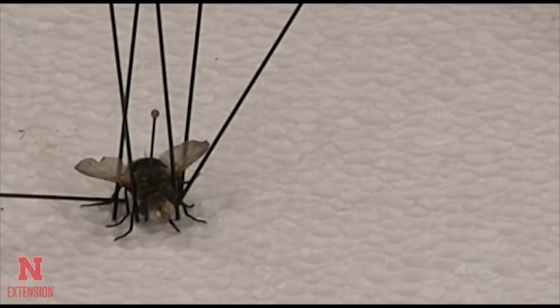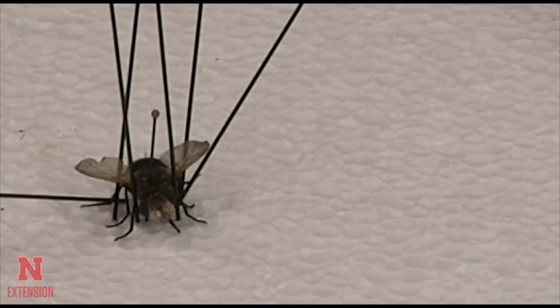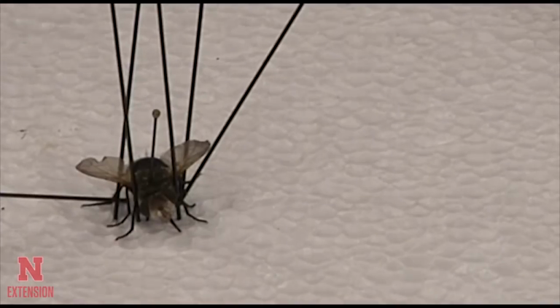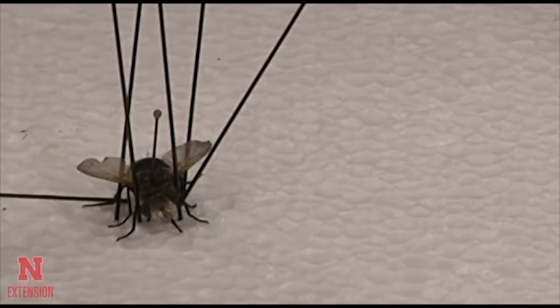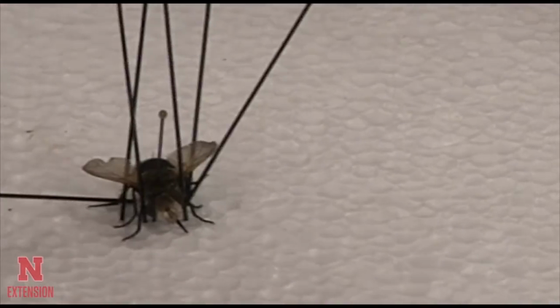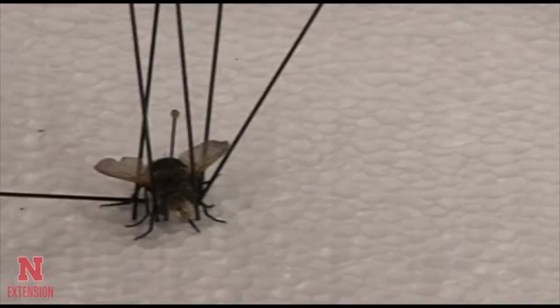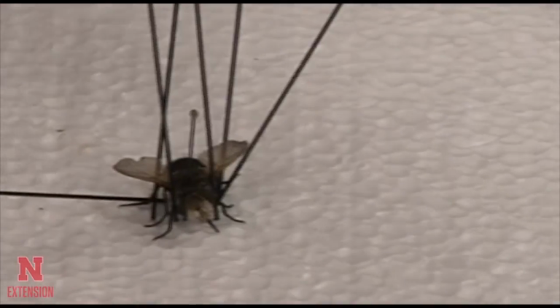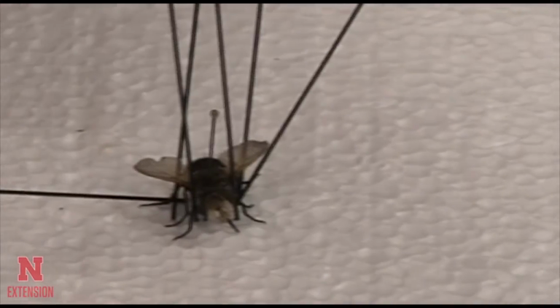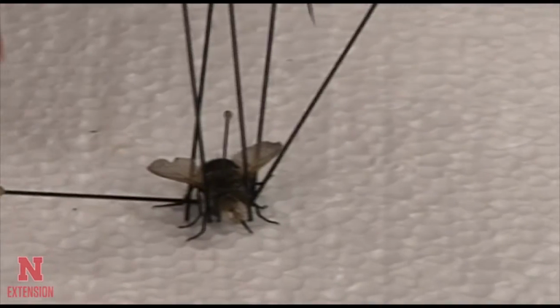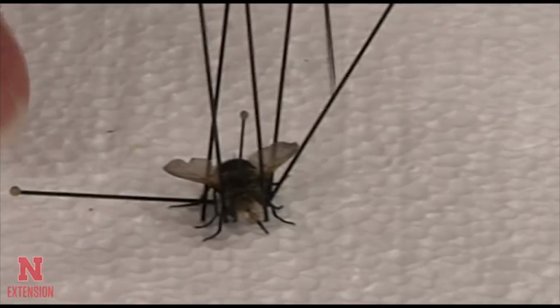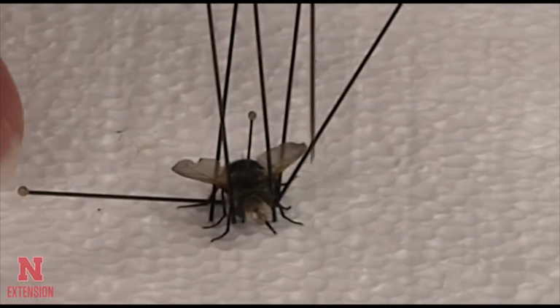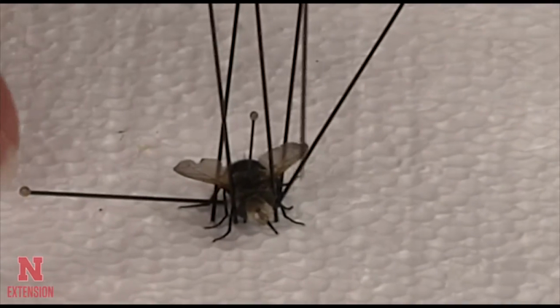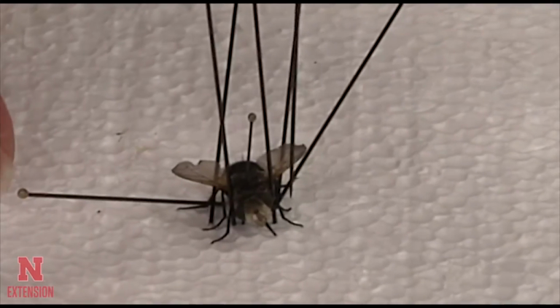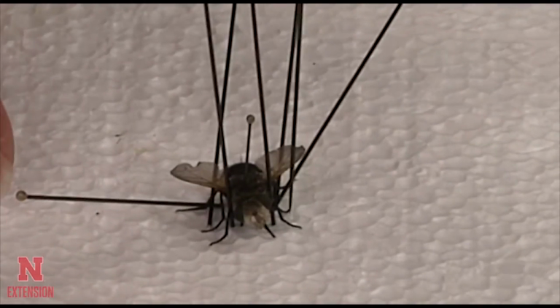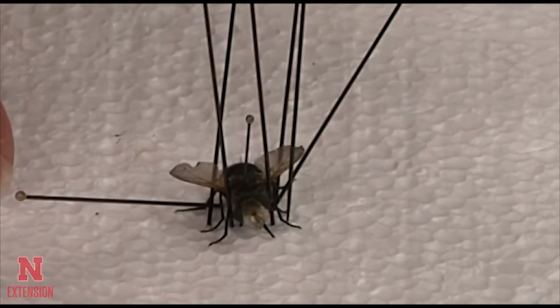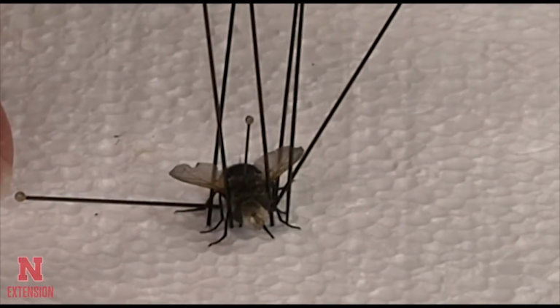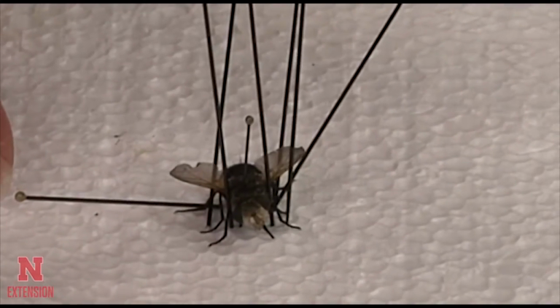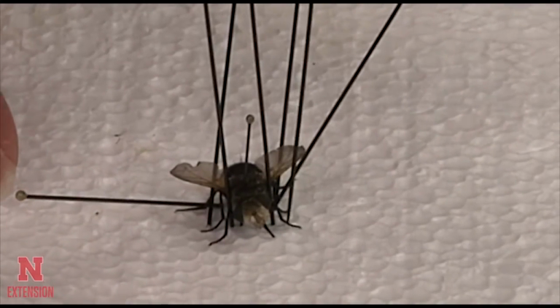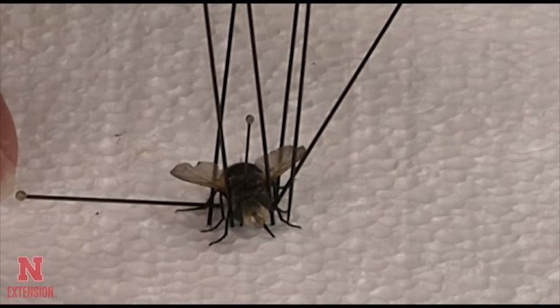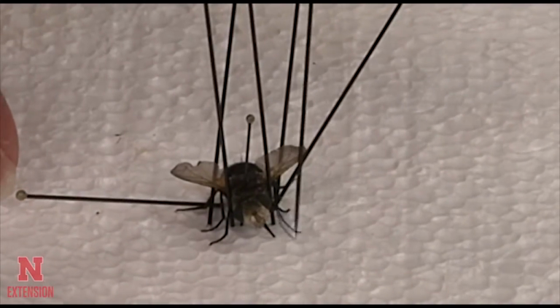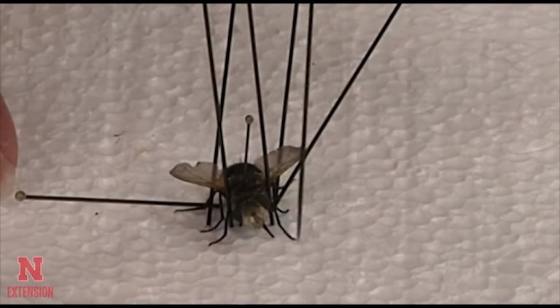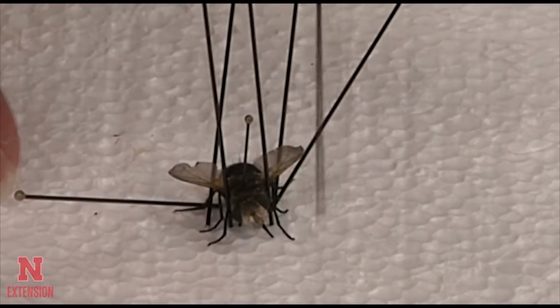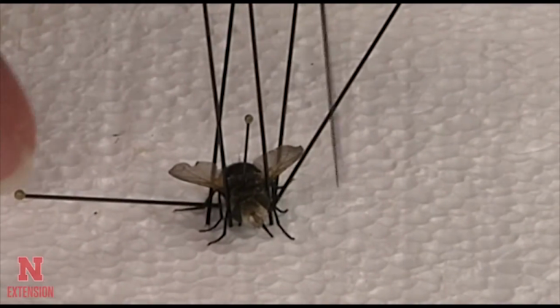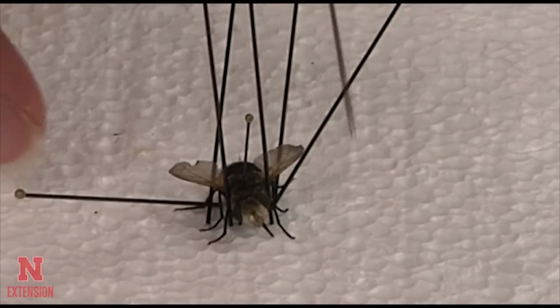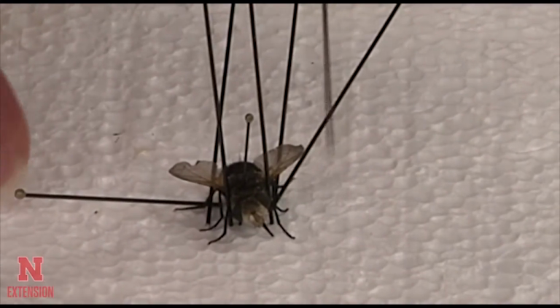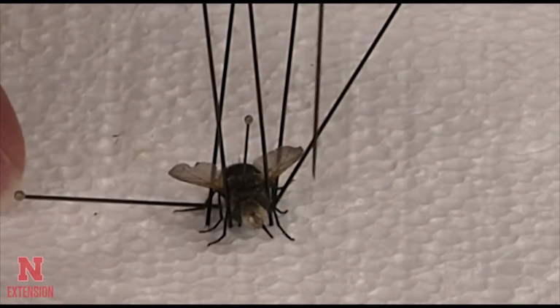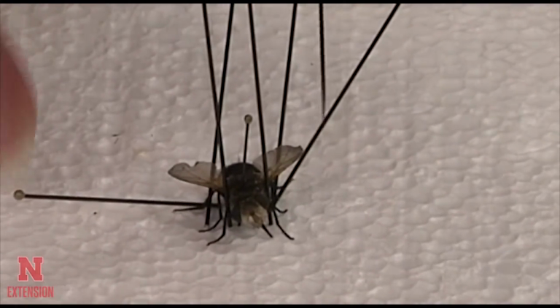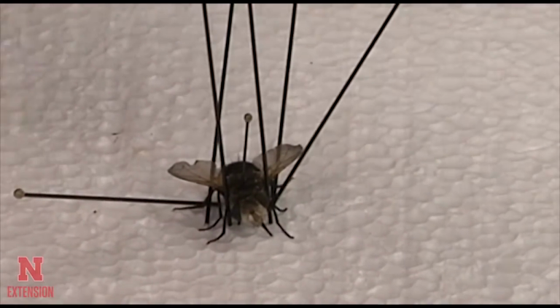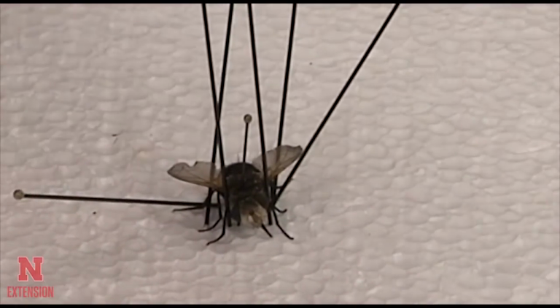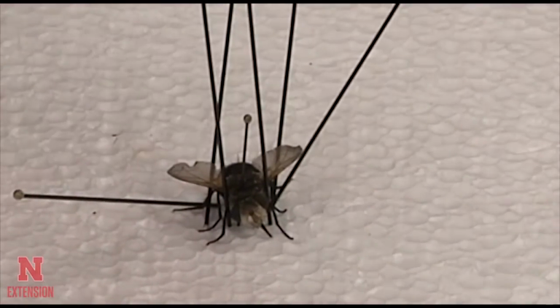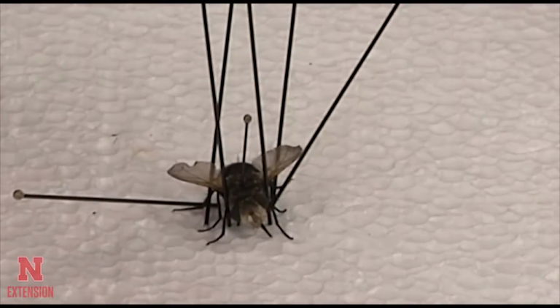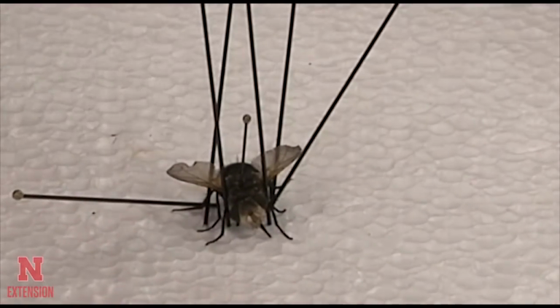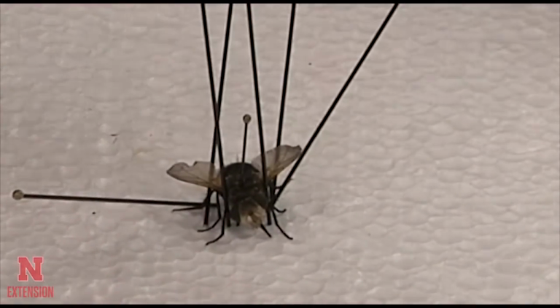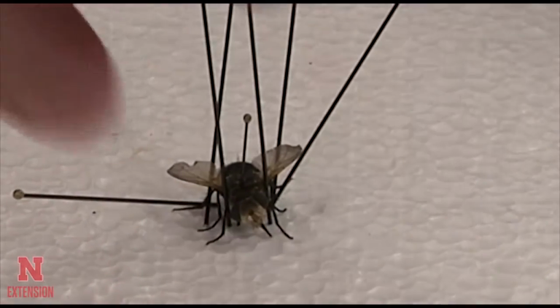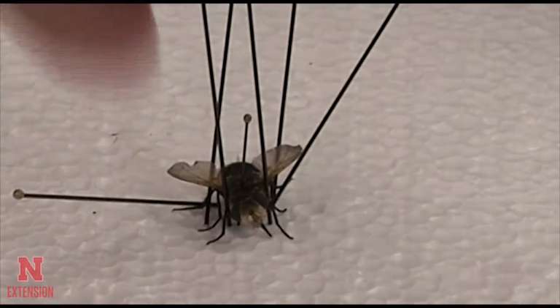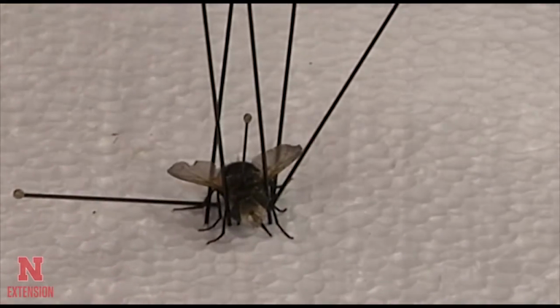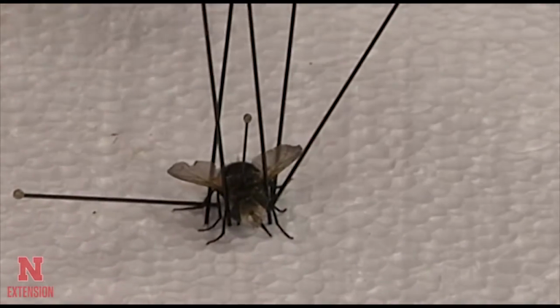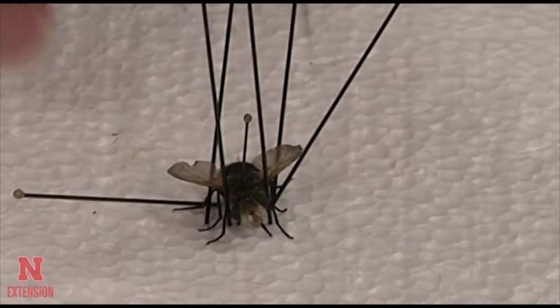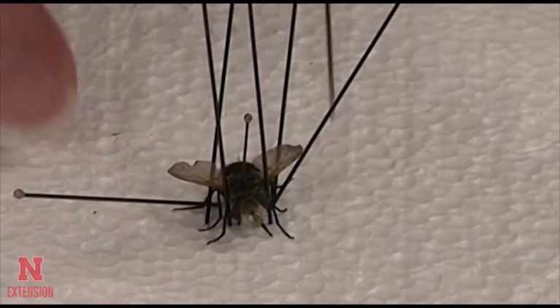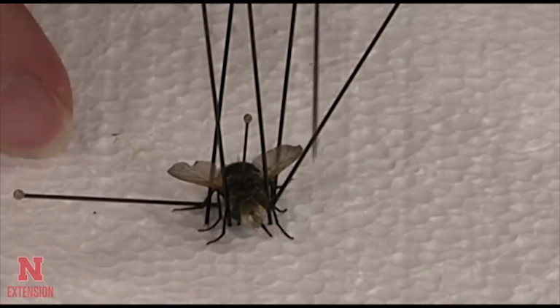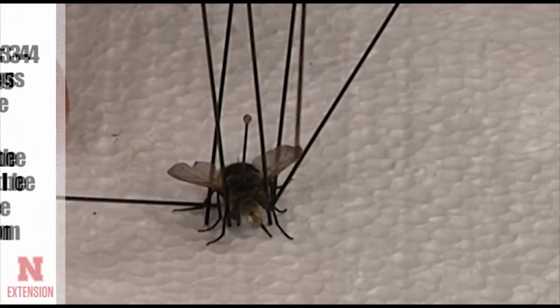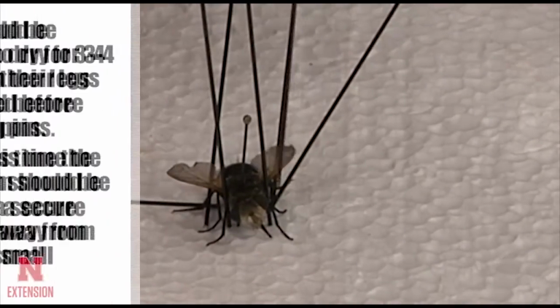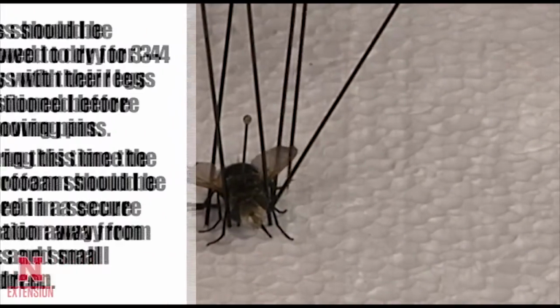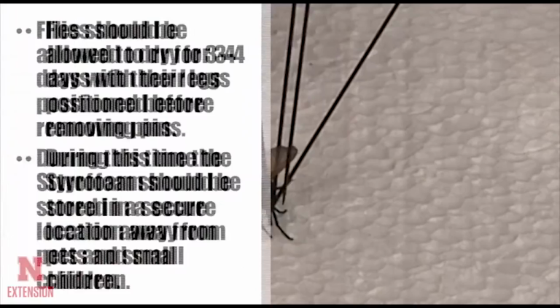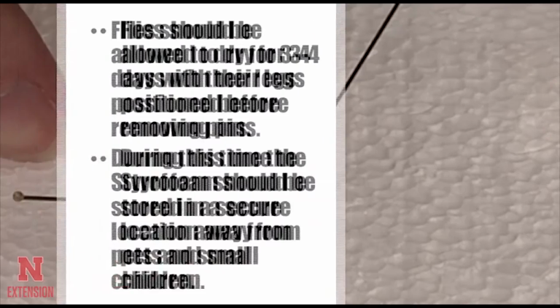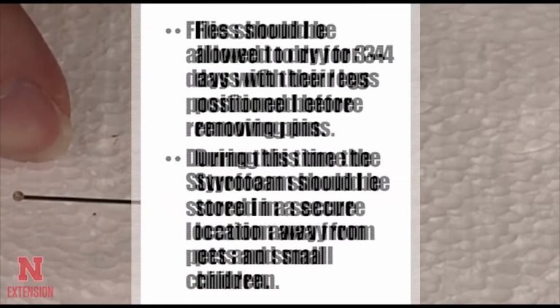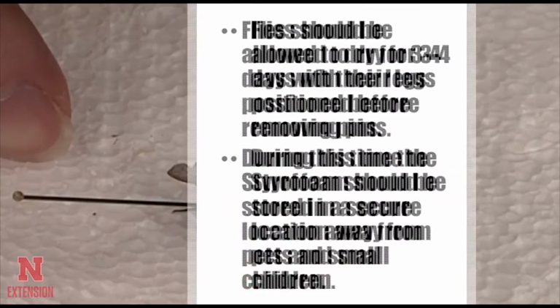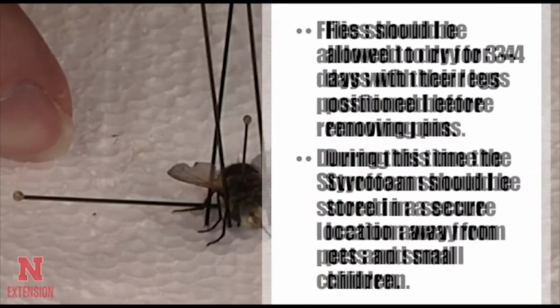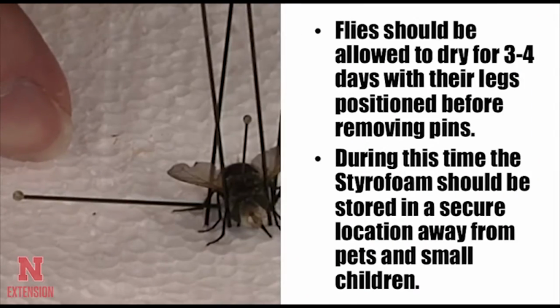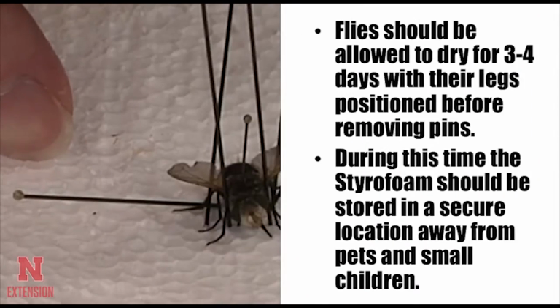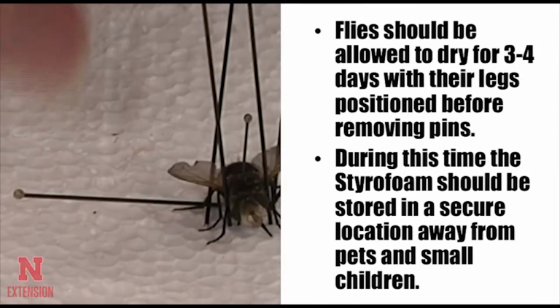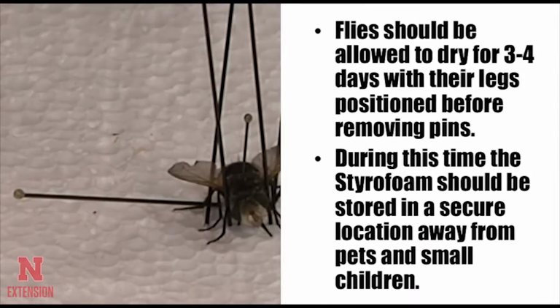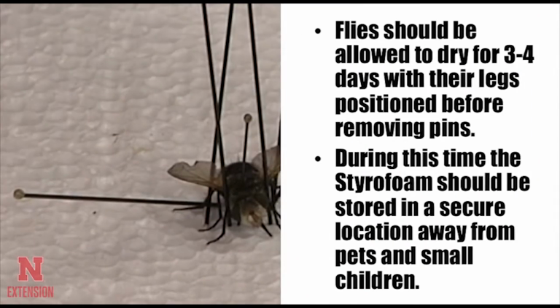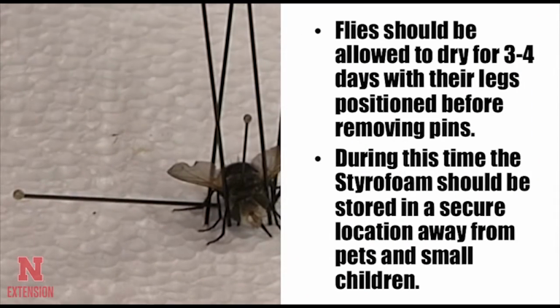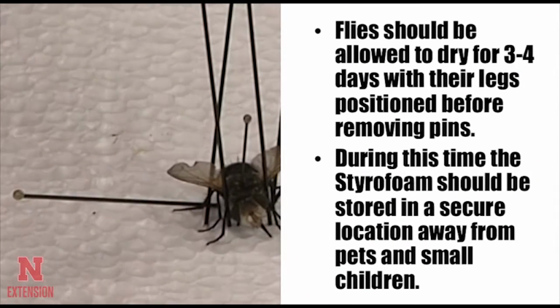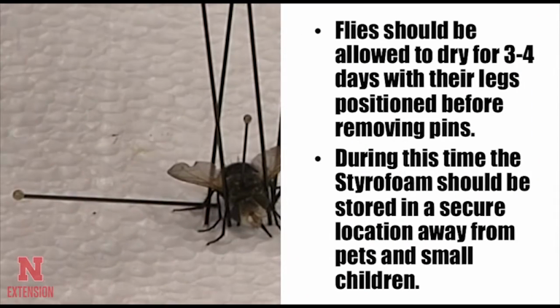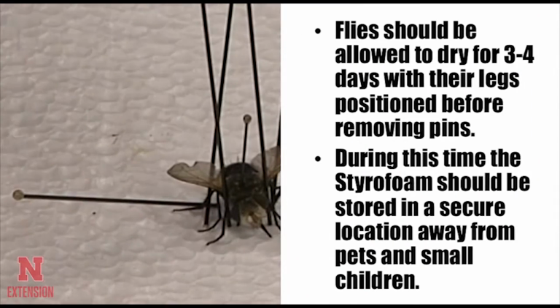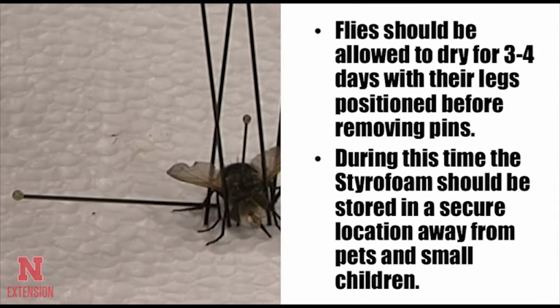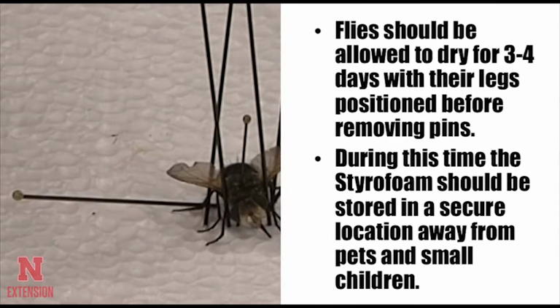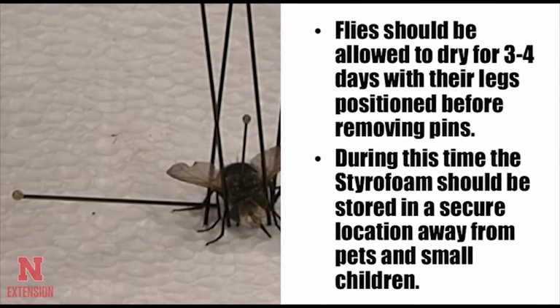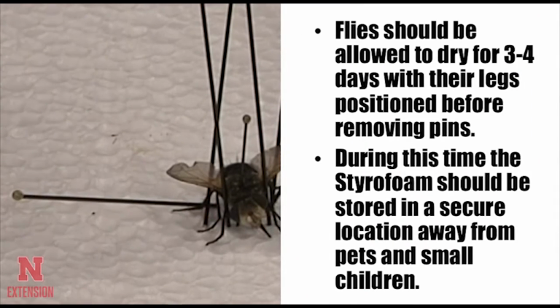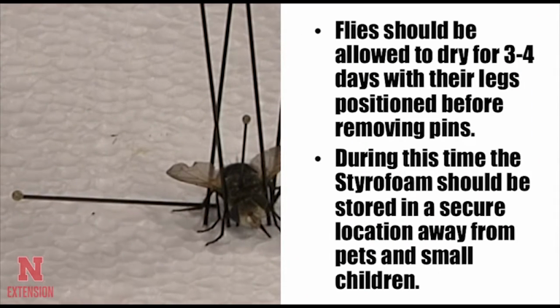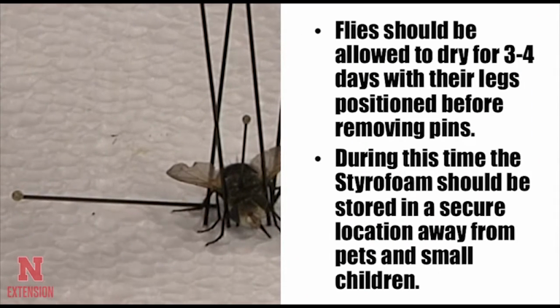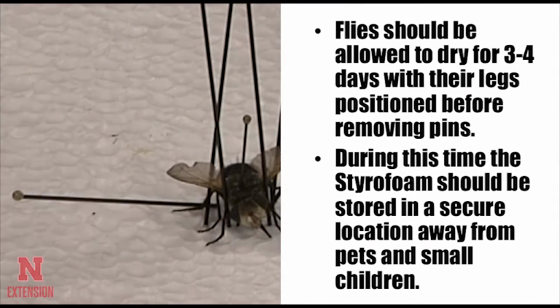Make any final adjustments to the legs, wings, head, or any other part of the insect before allowing it to dry.